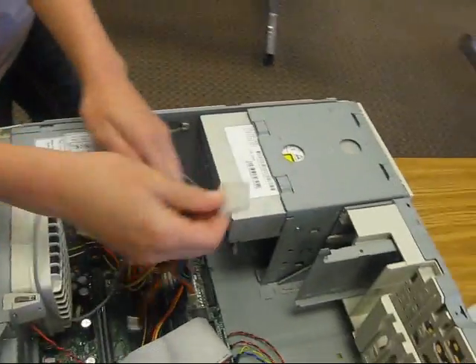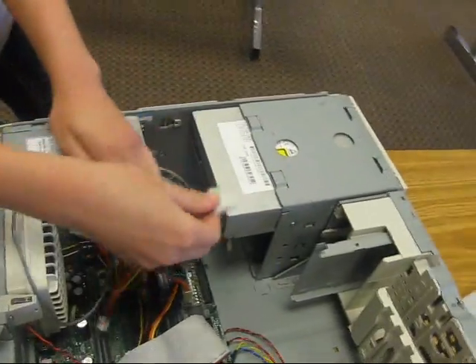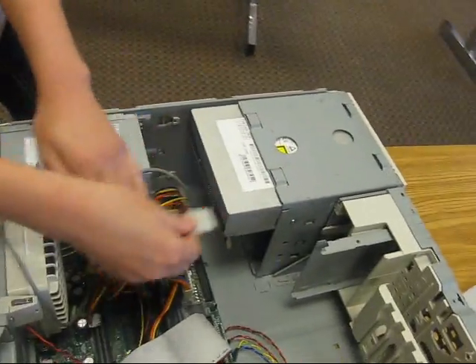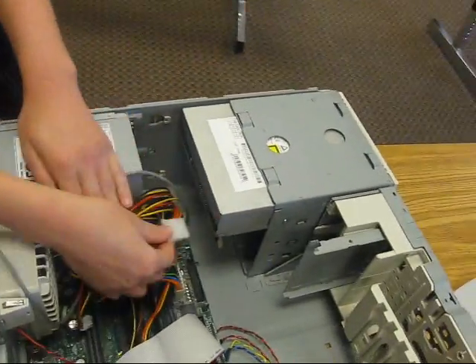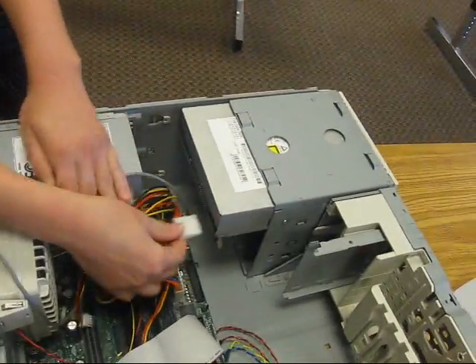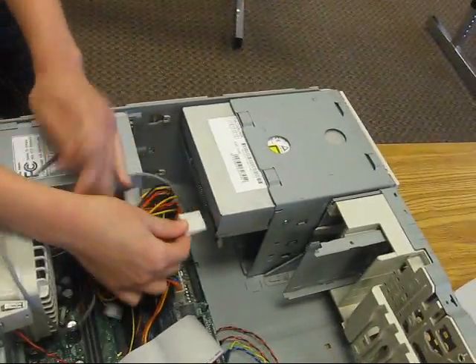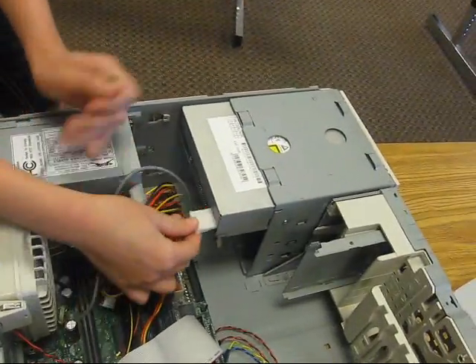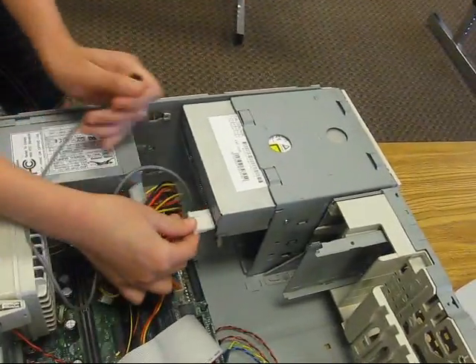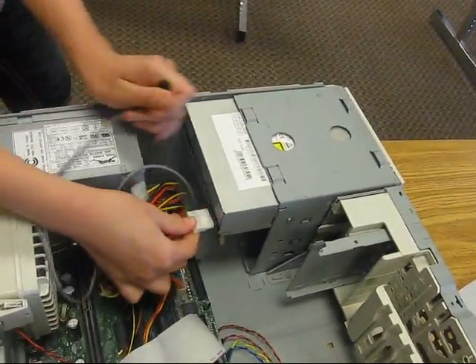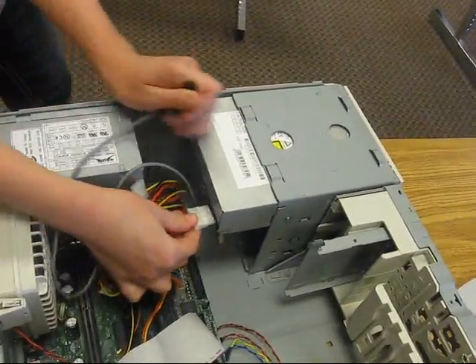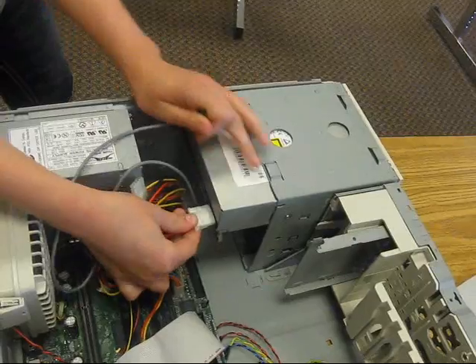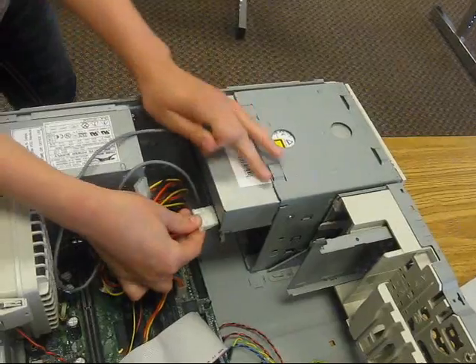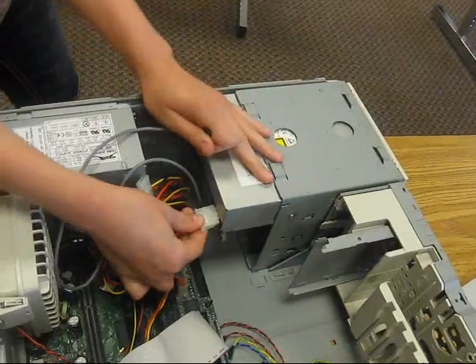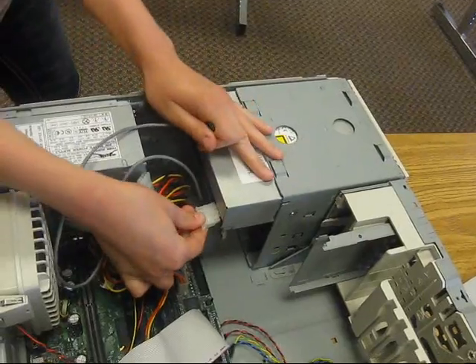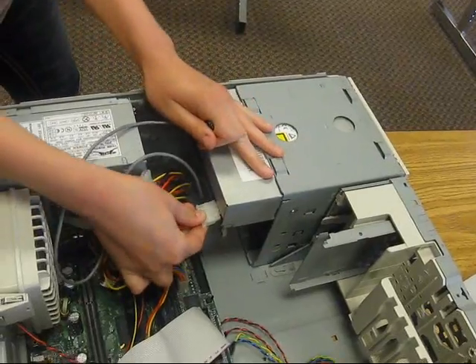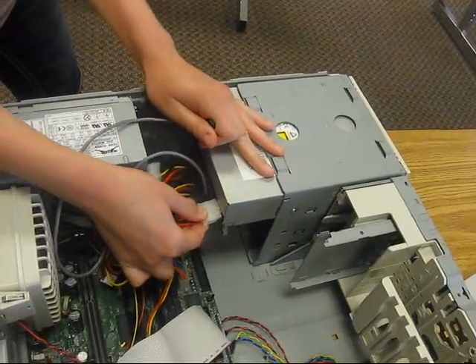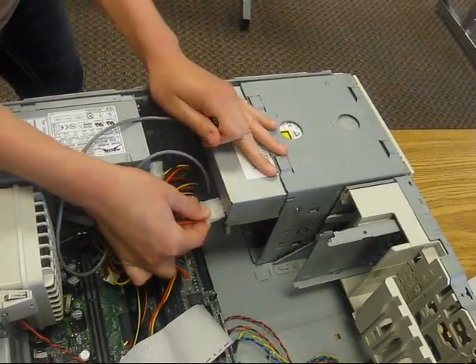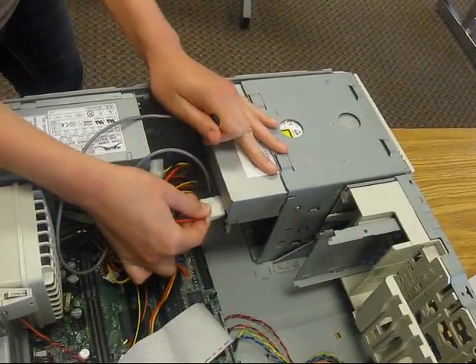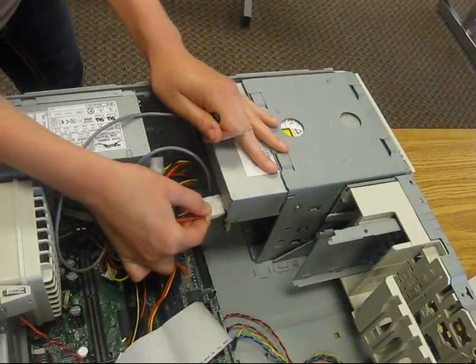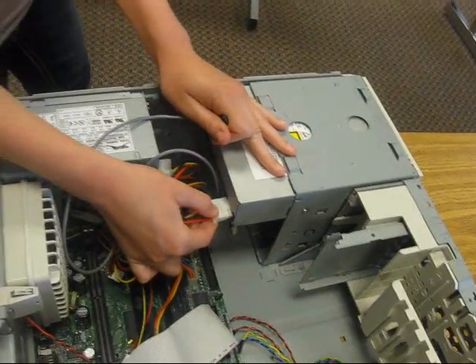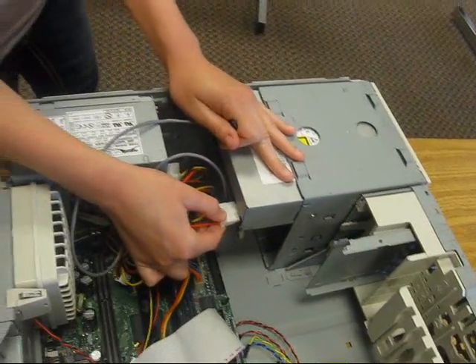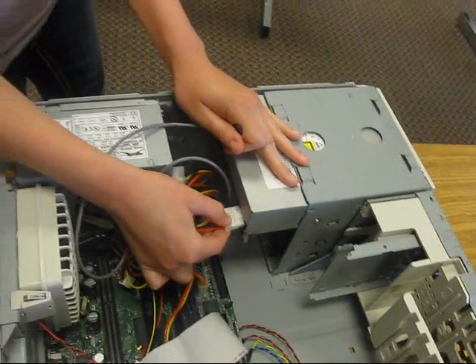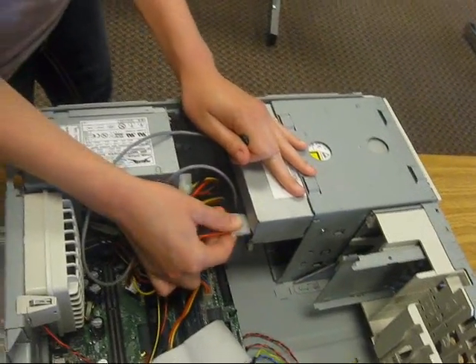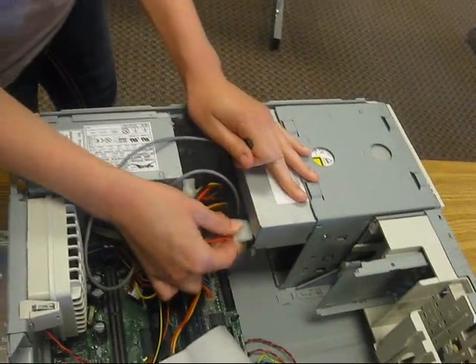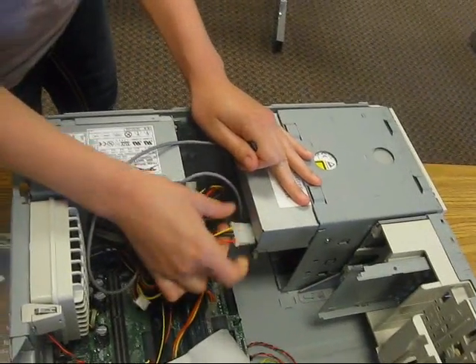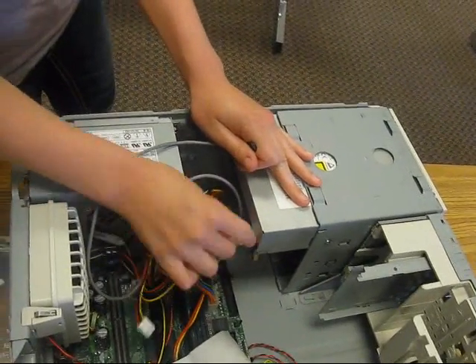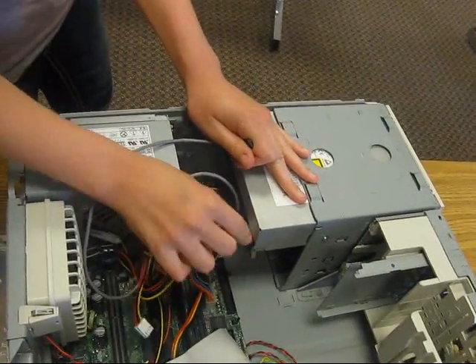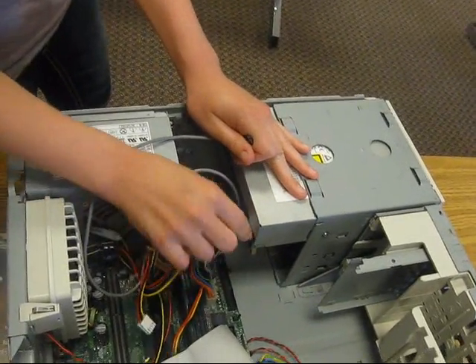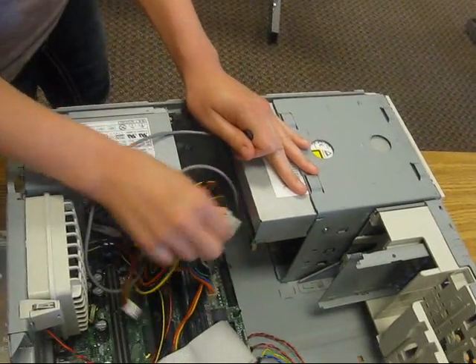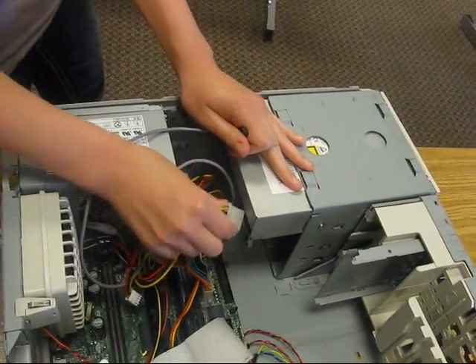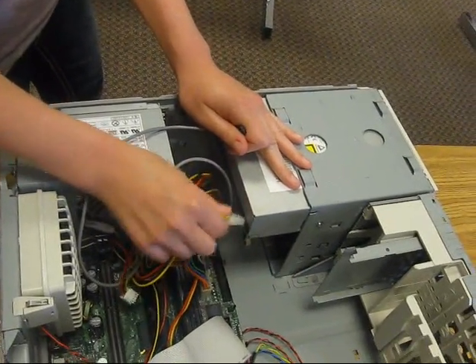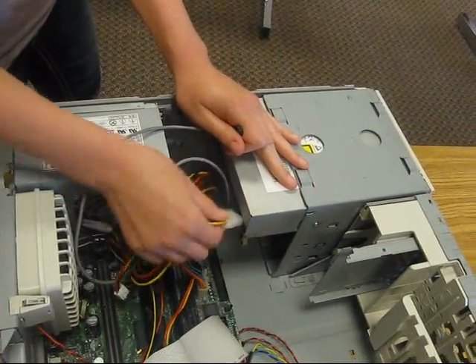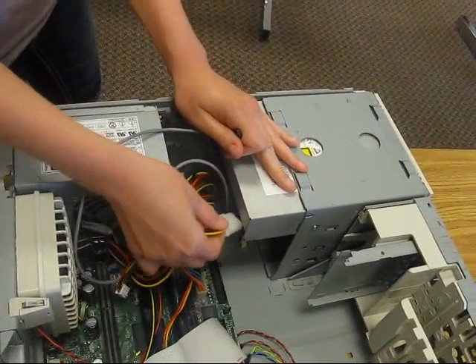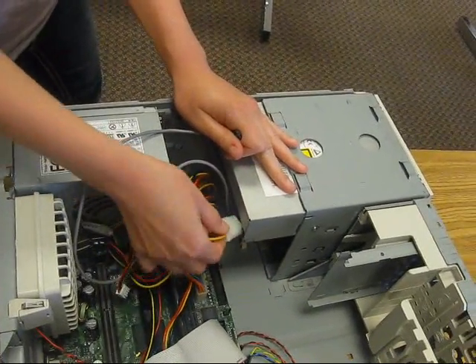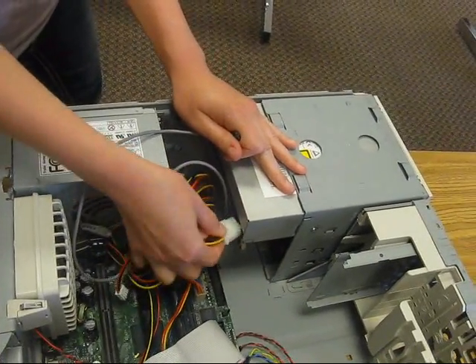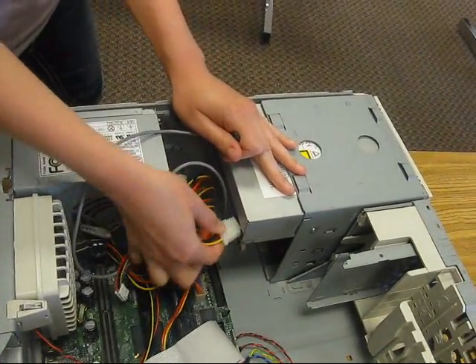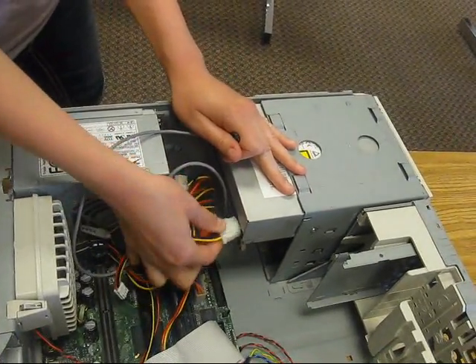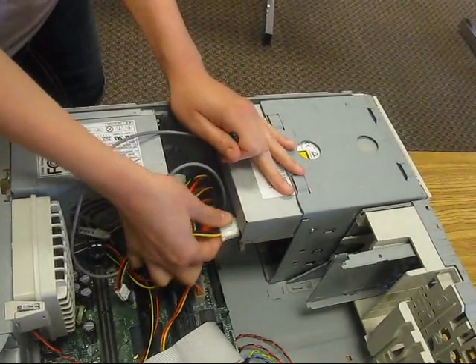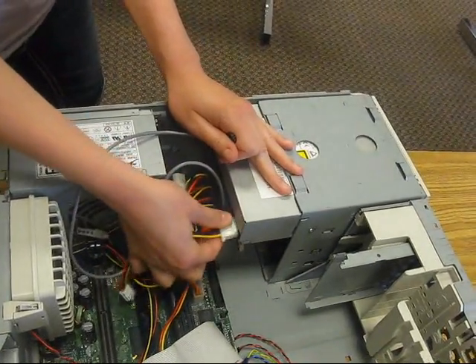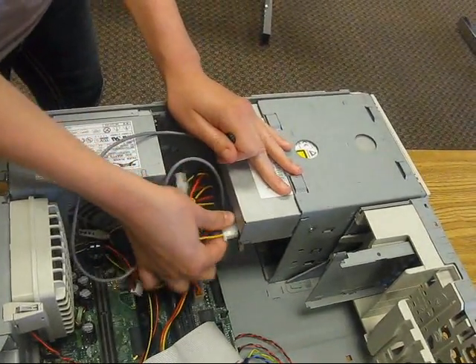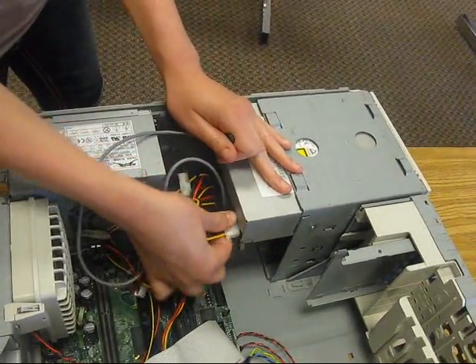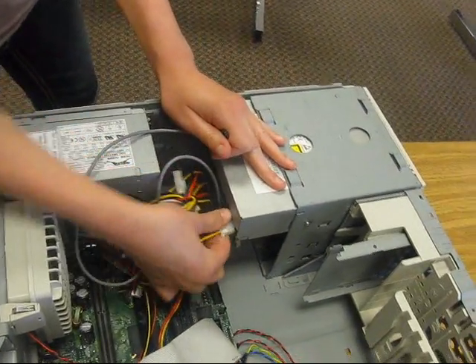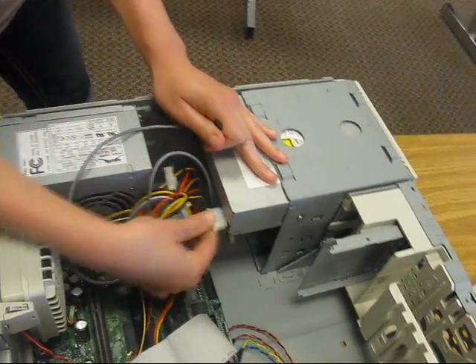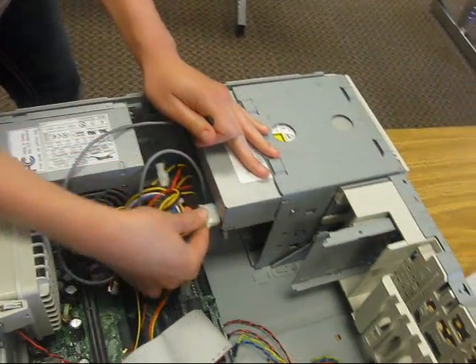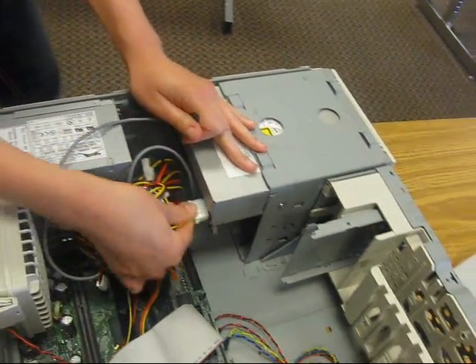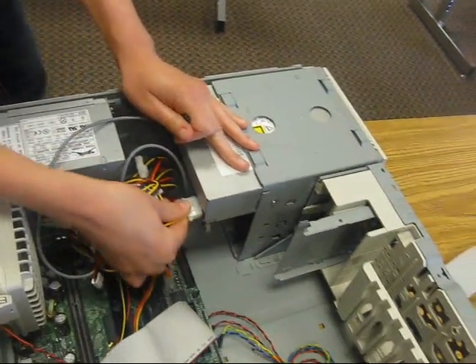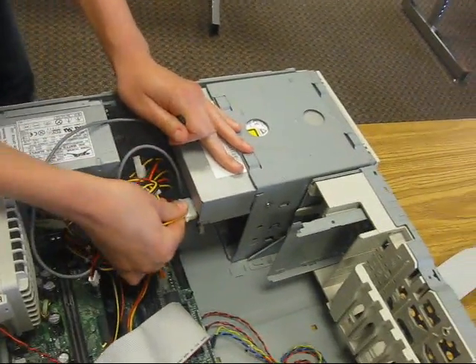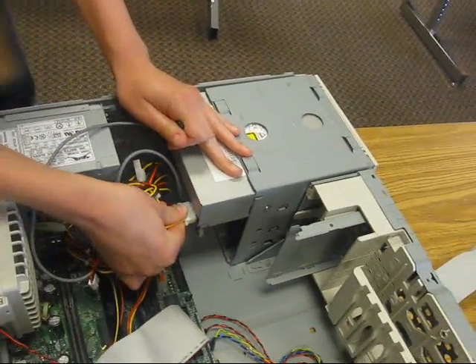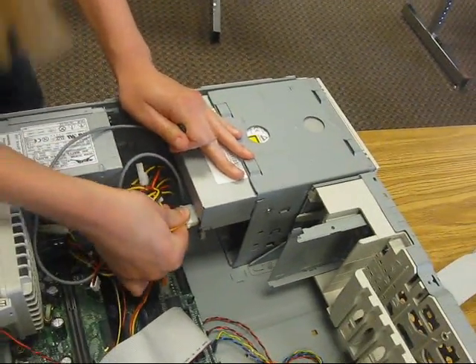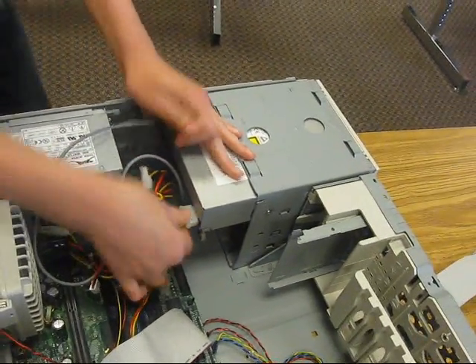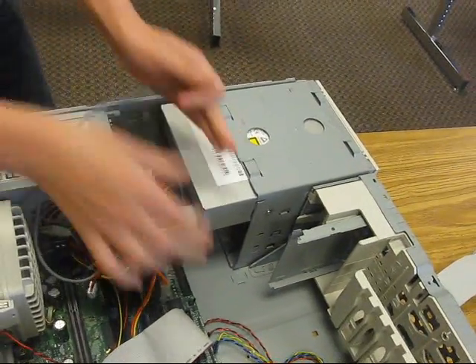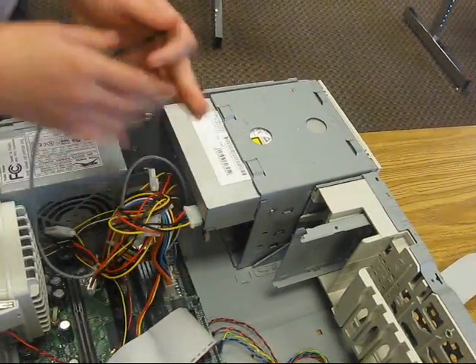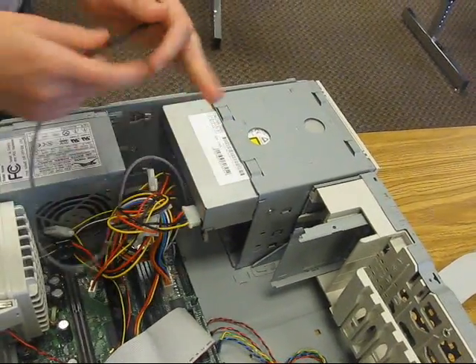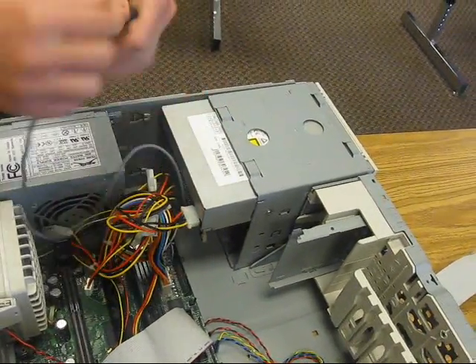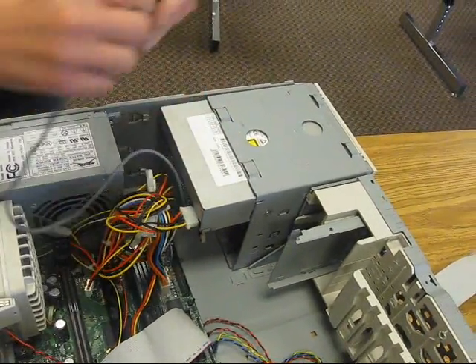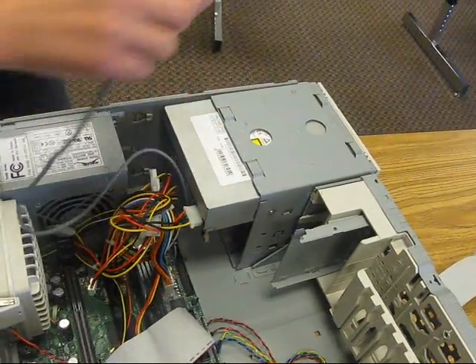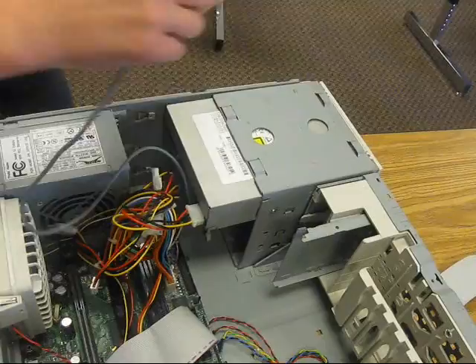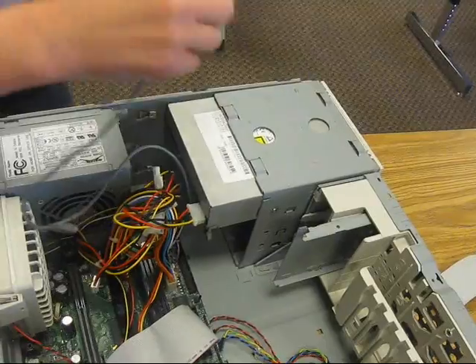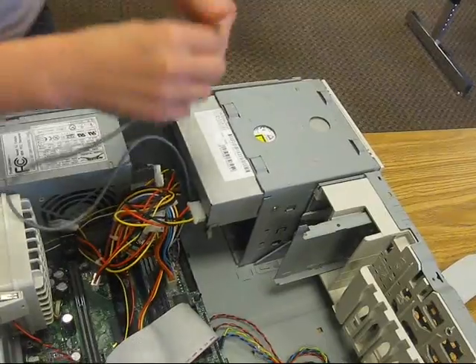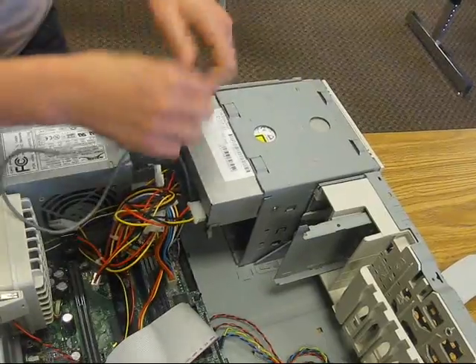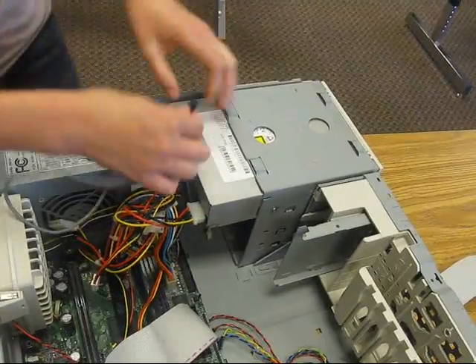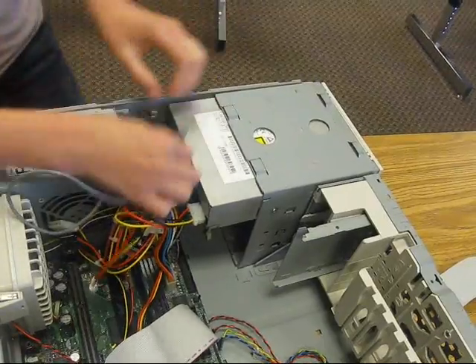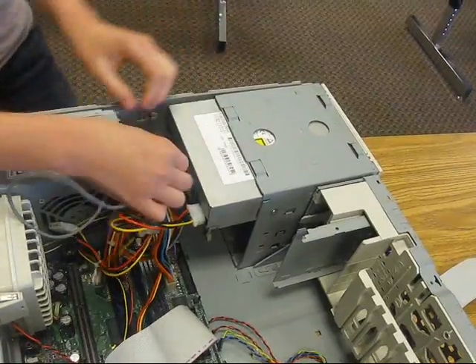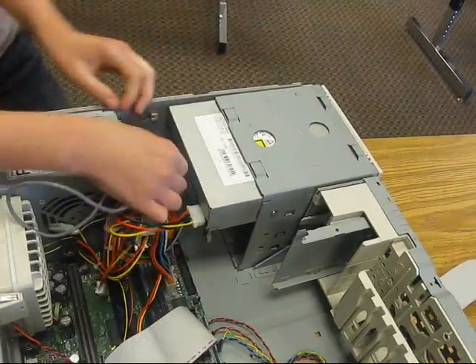Then you take the four-pinned wire and you plug that into the back of the Optical Drive, and that is for supplying power to and from the Optical Drive.